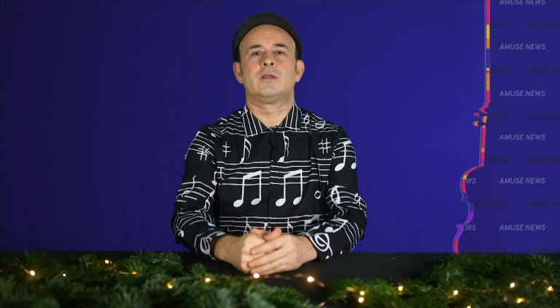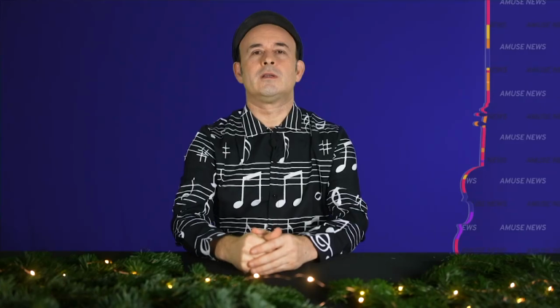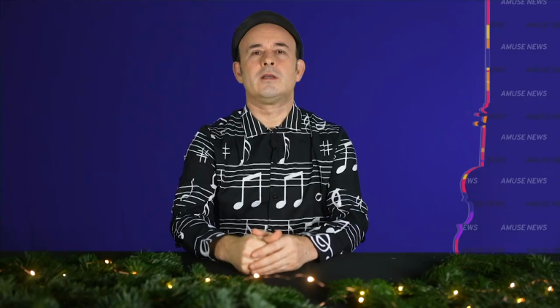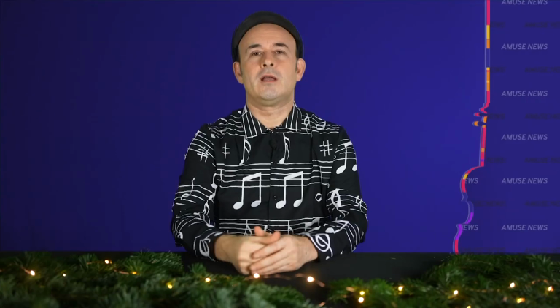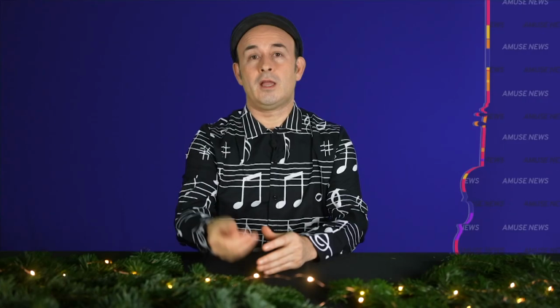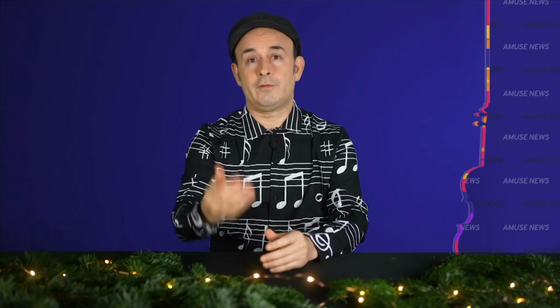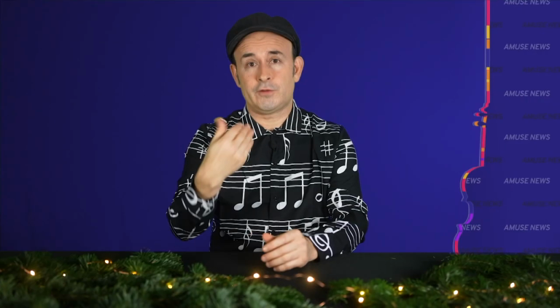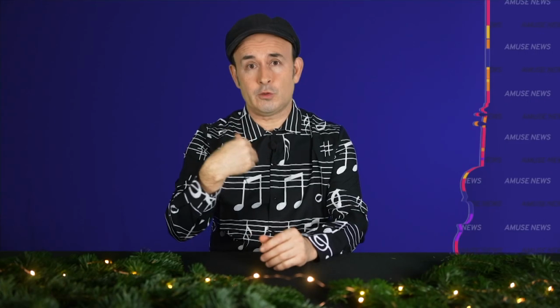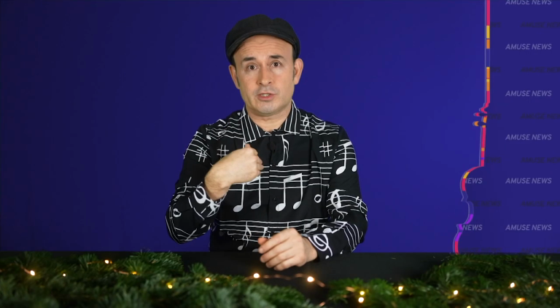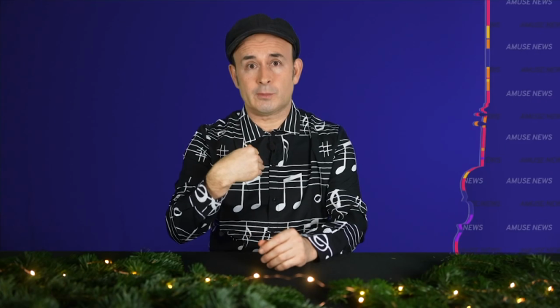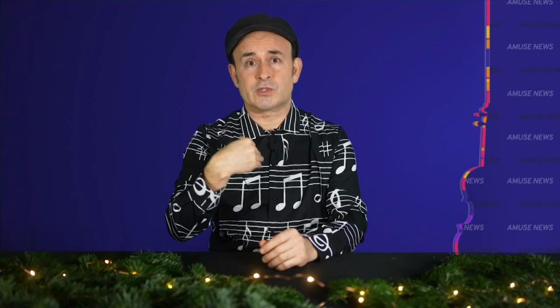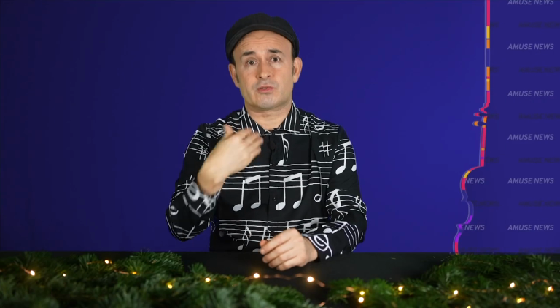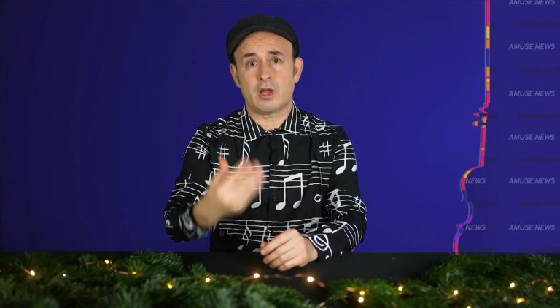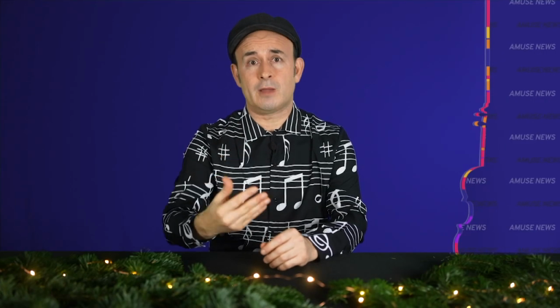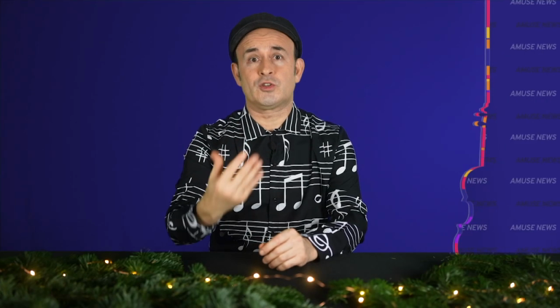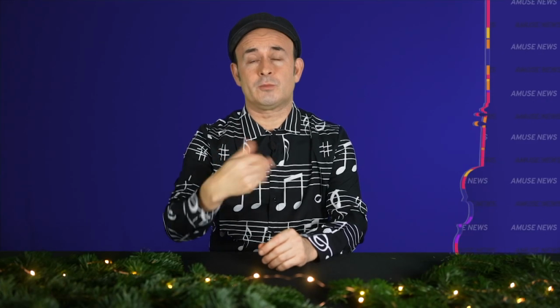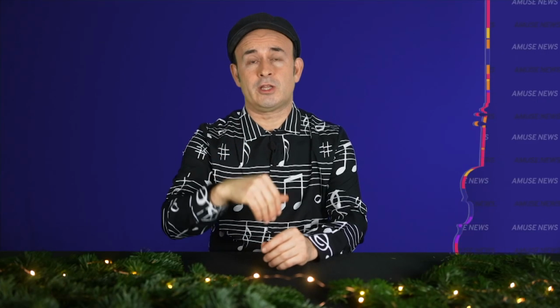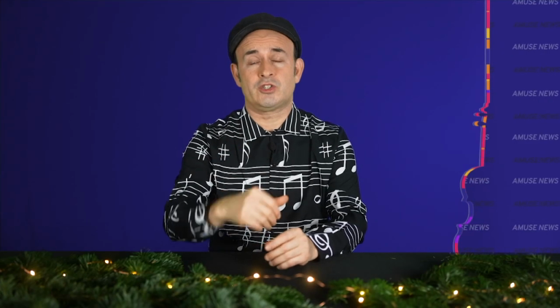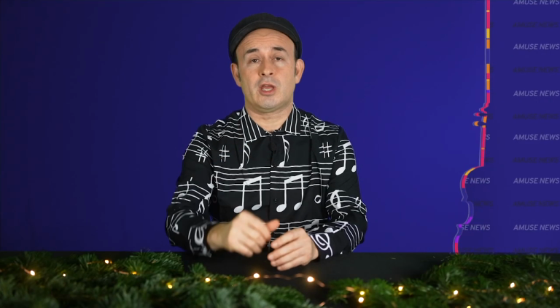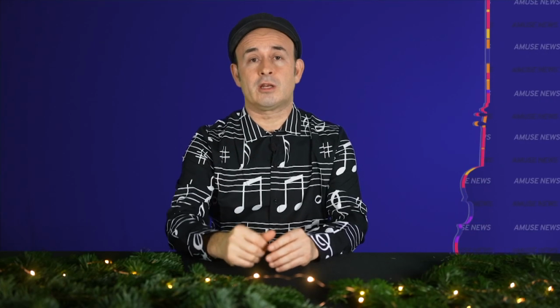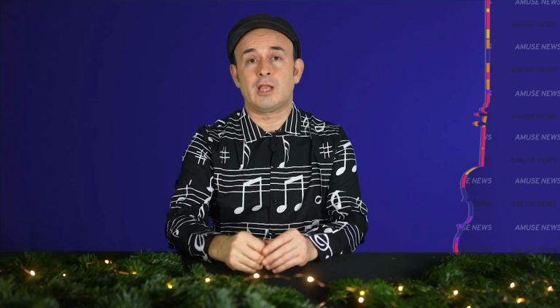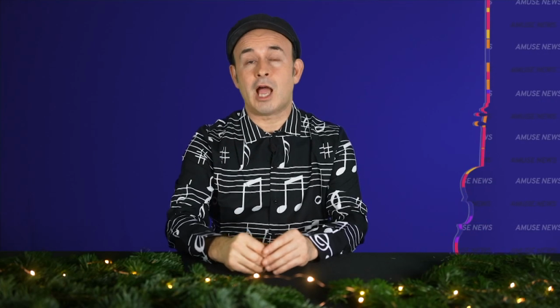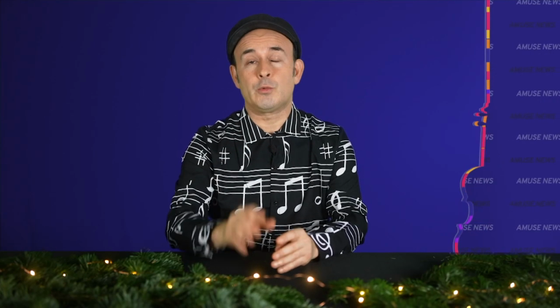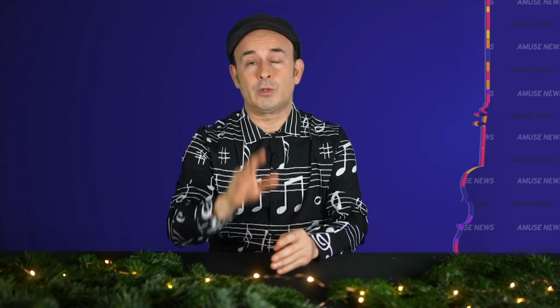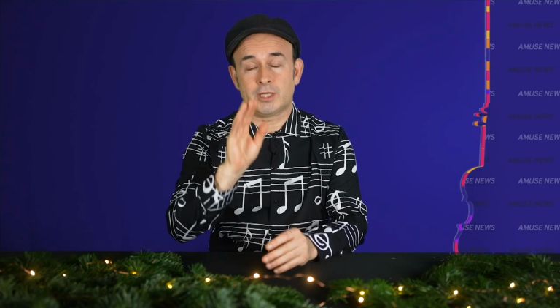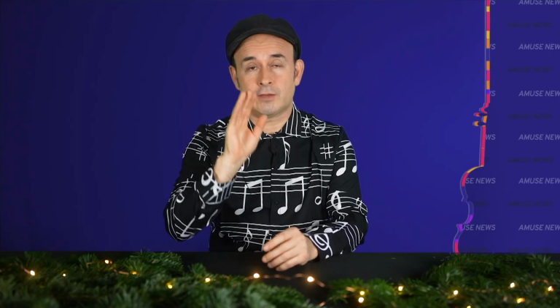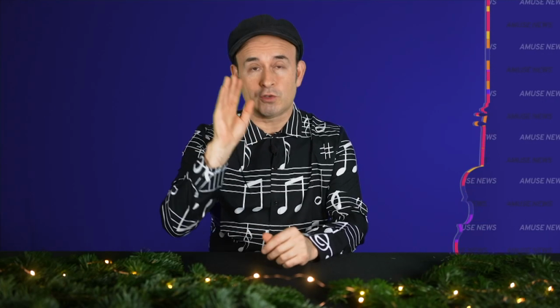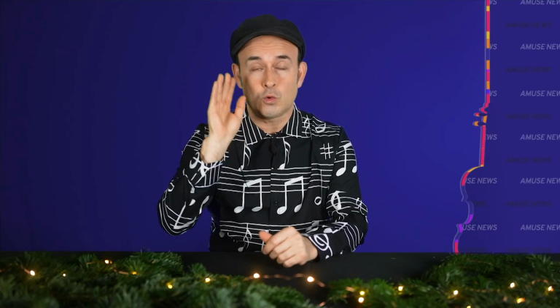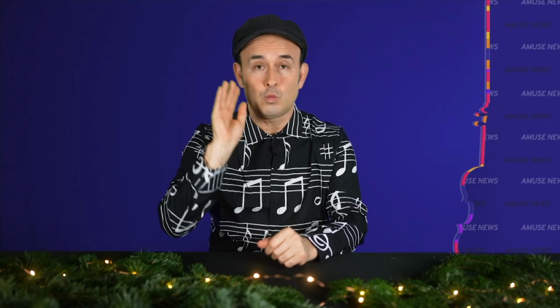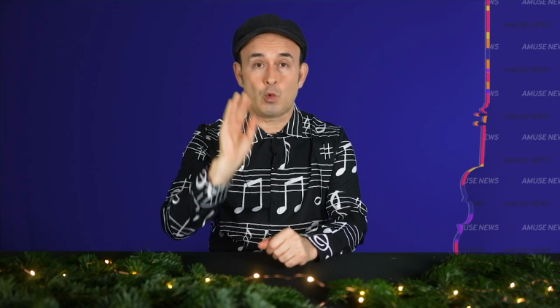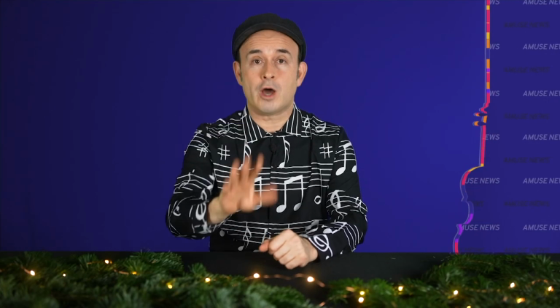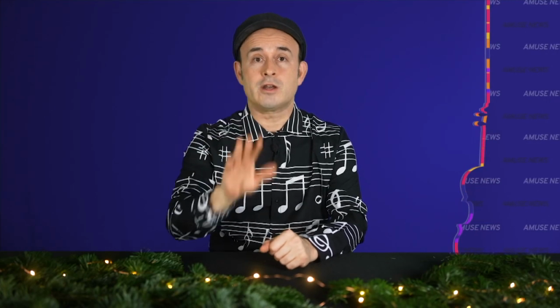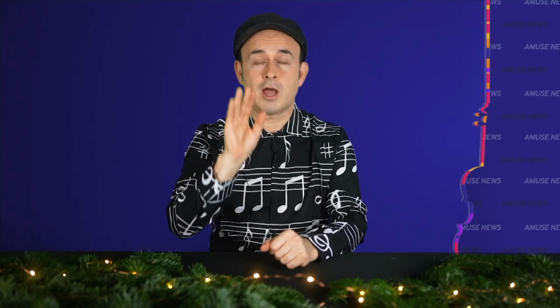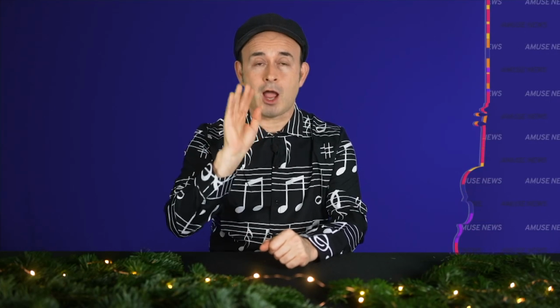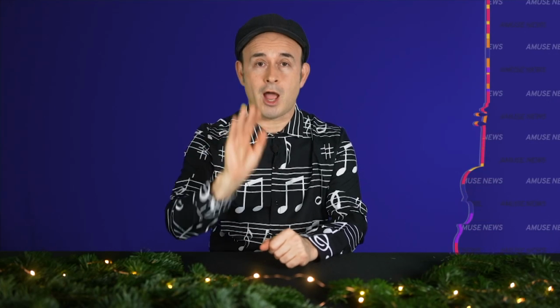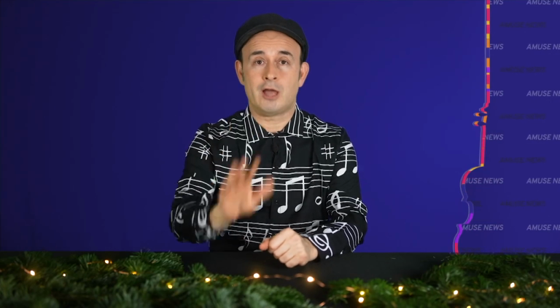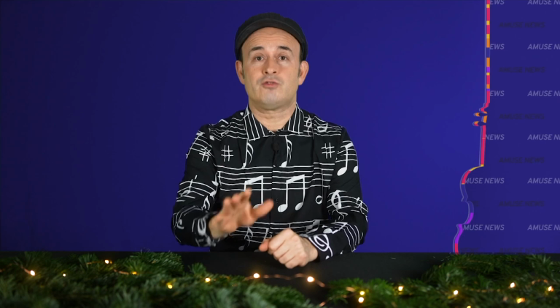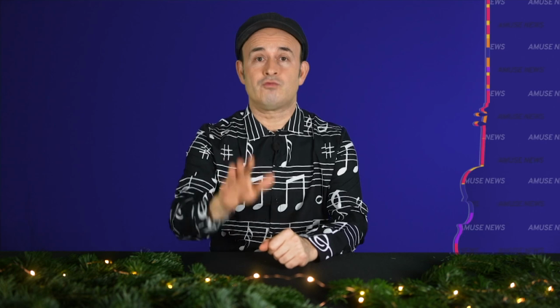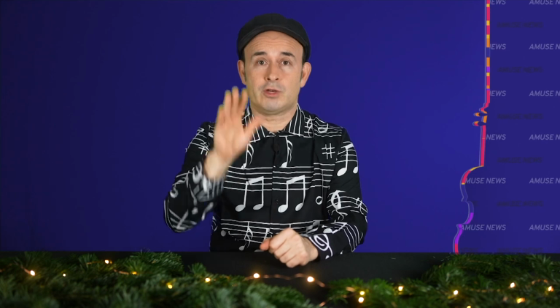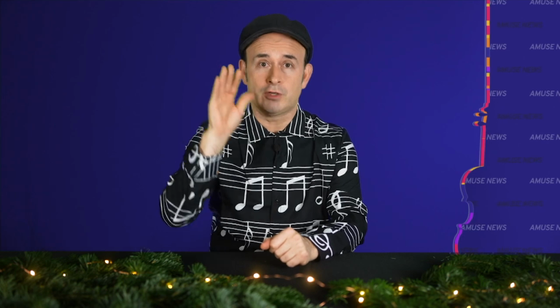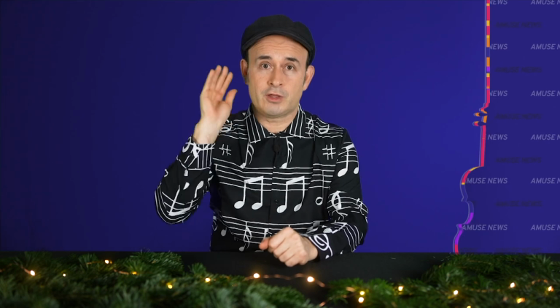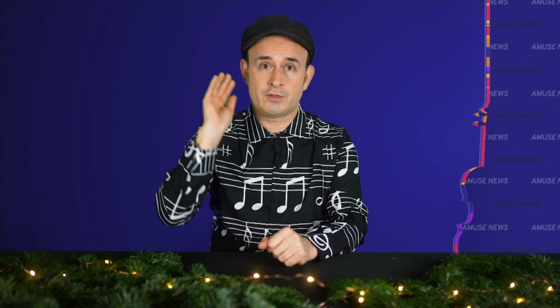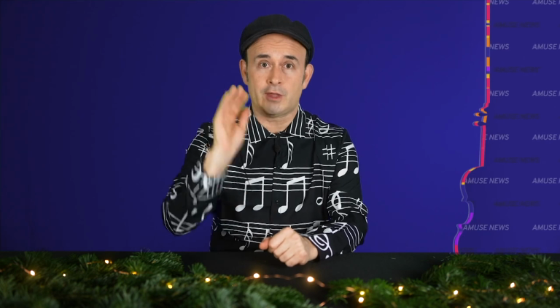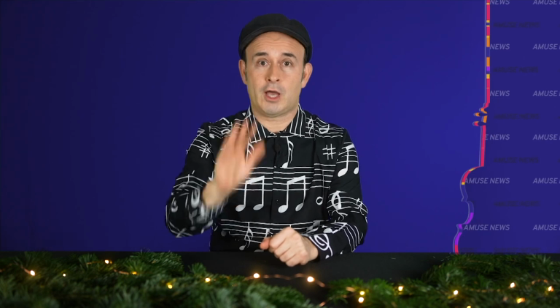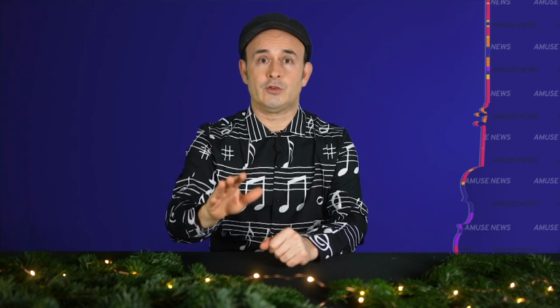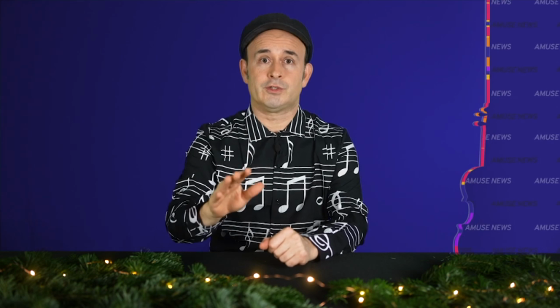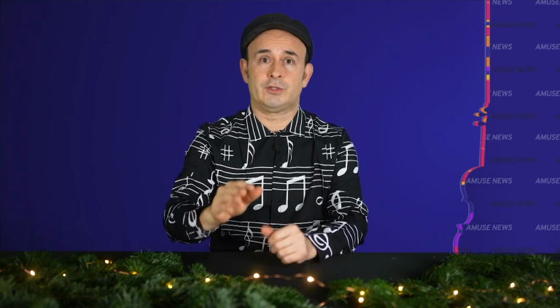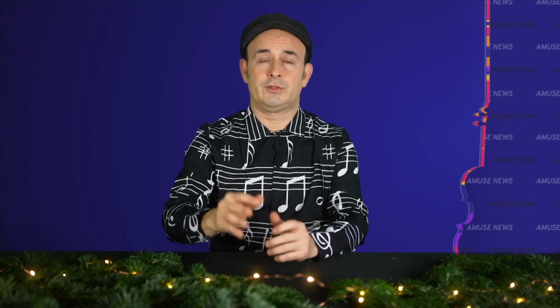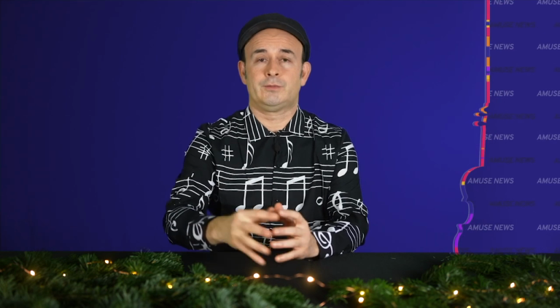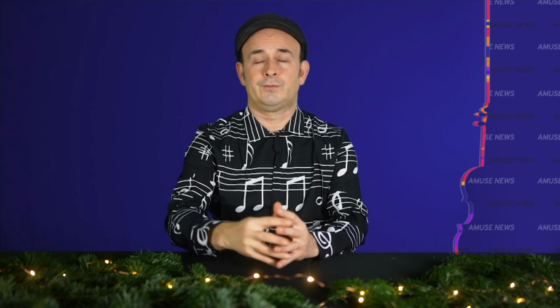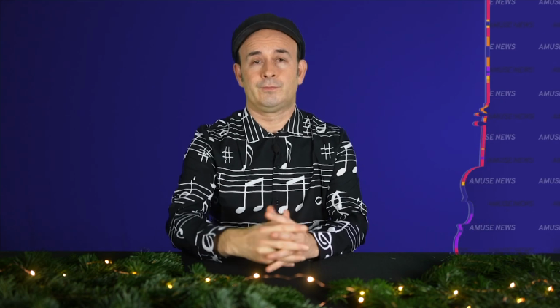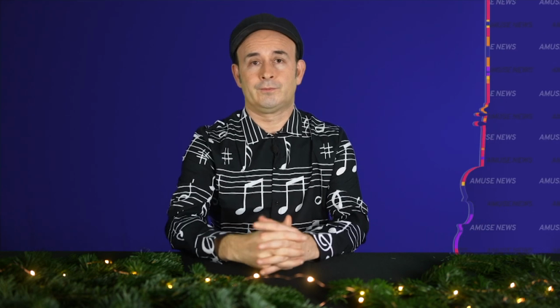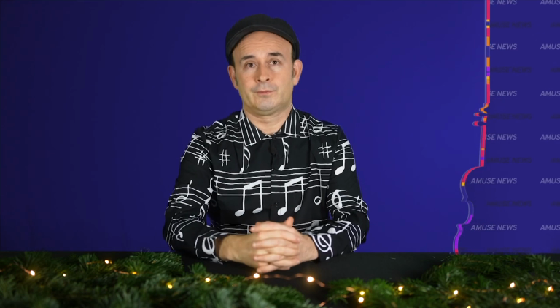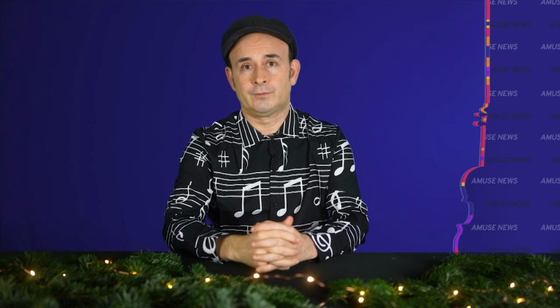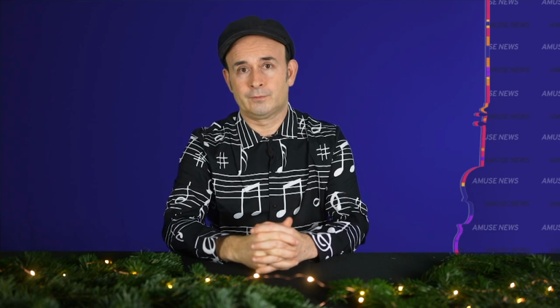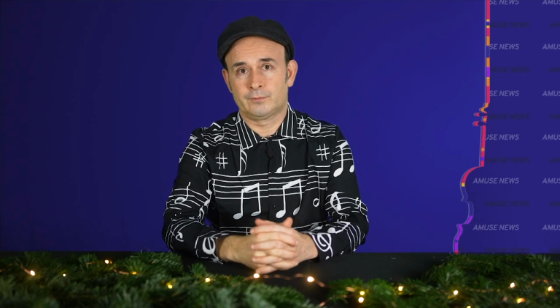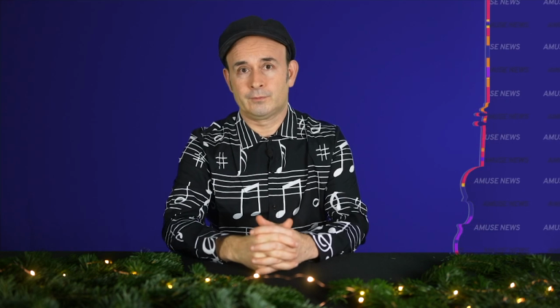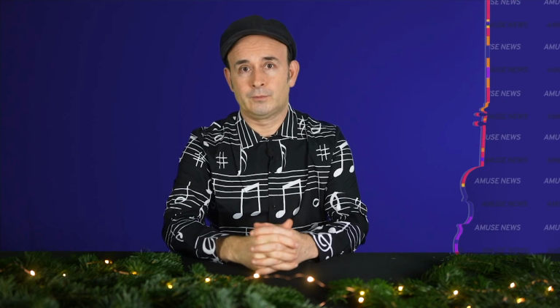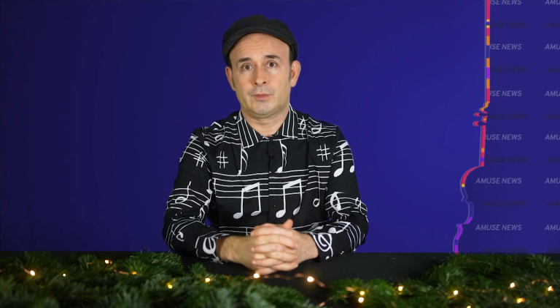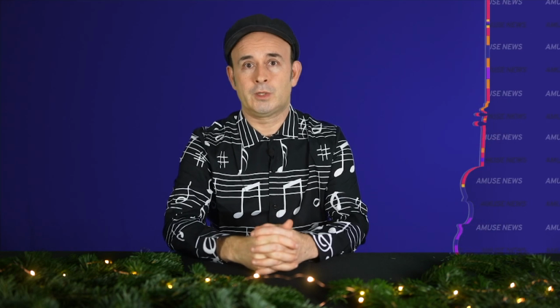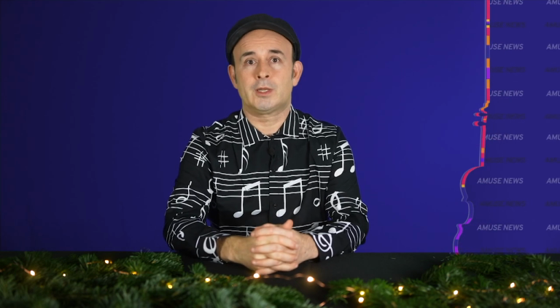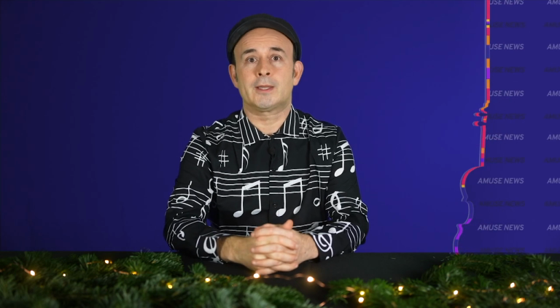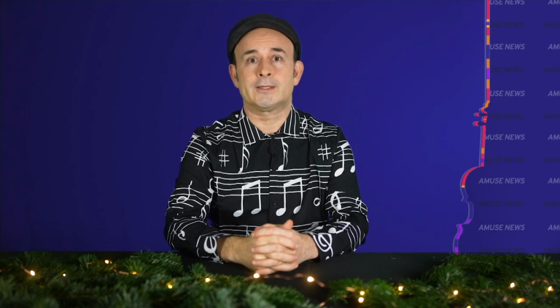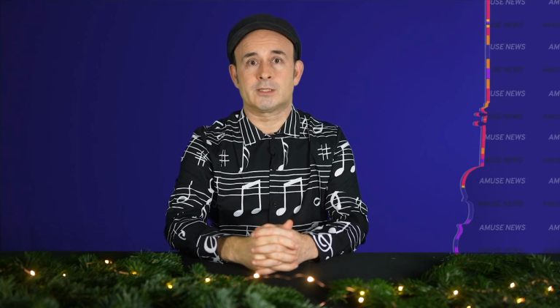If you subscribe to my channel I will give you 100,000 kisses.